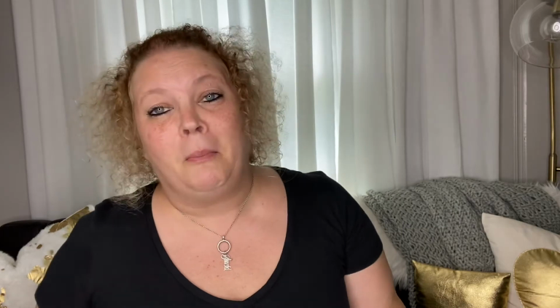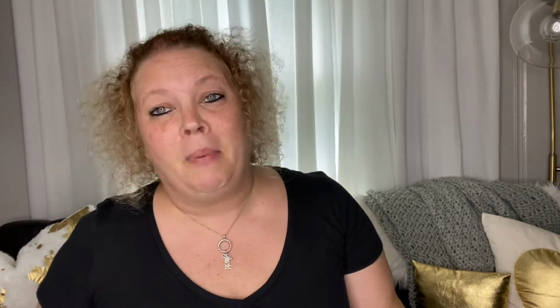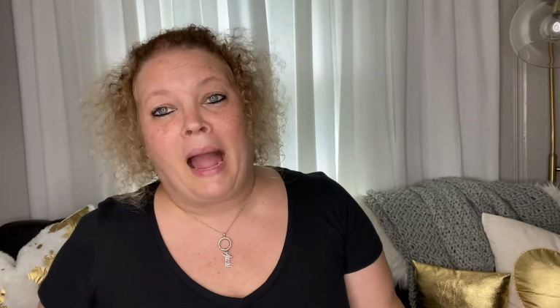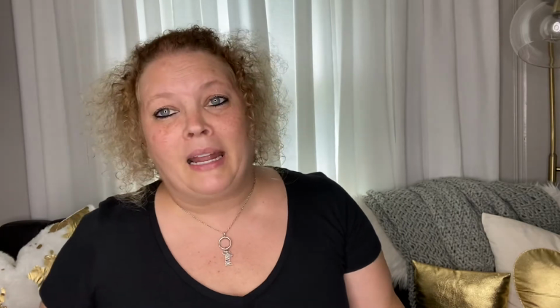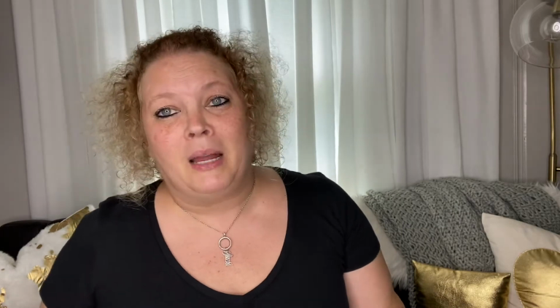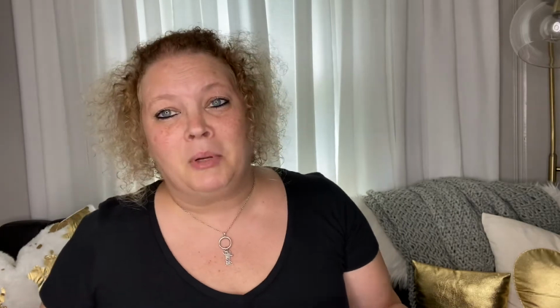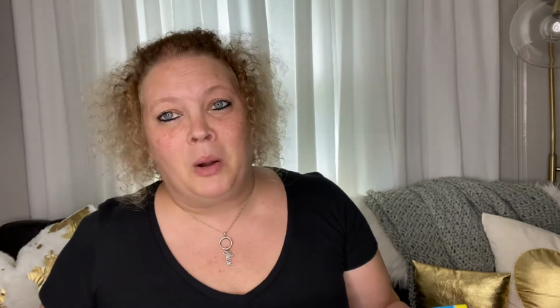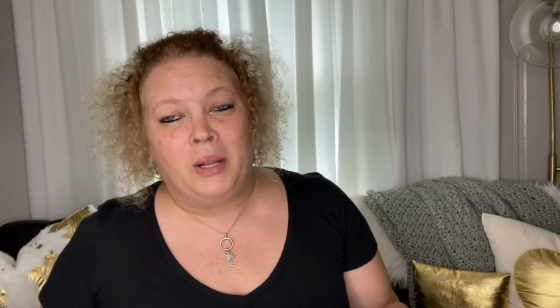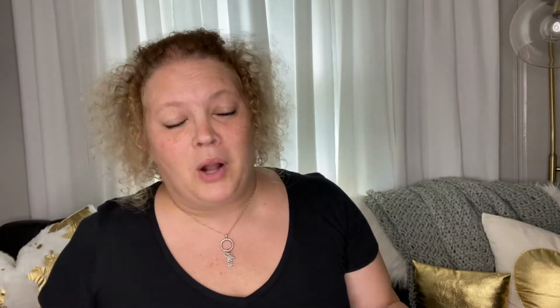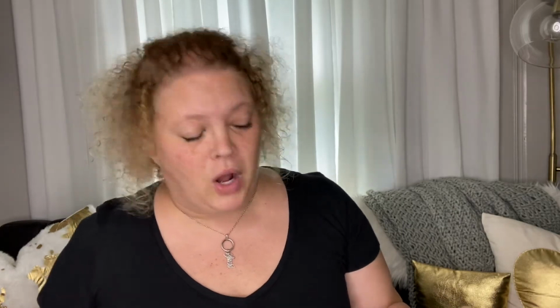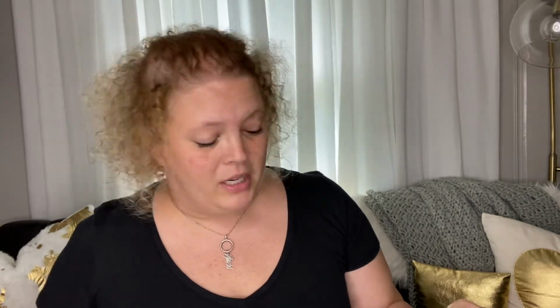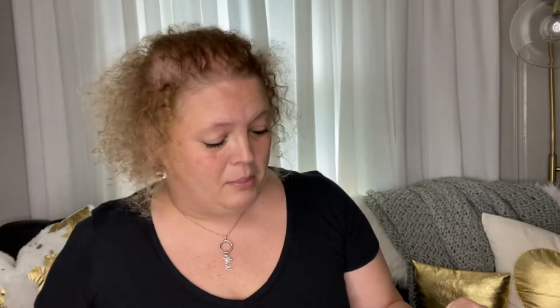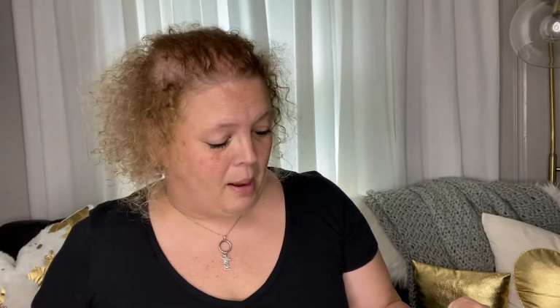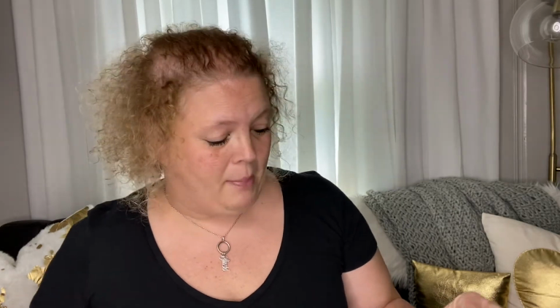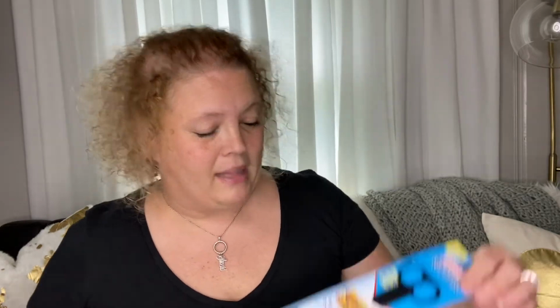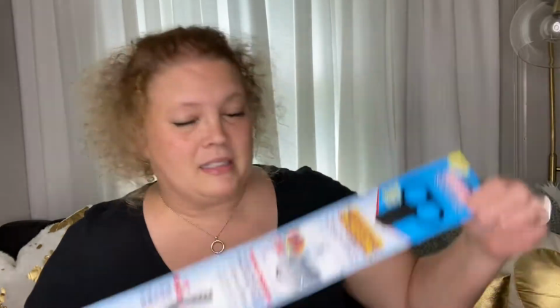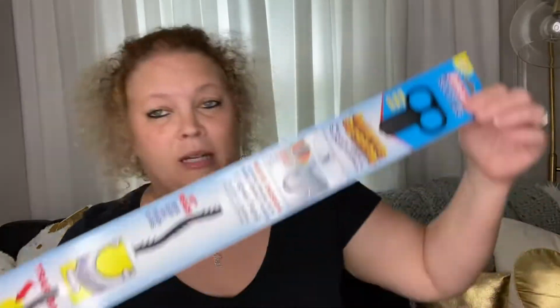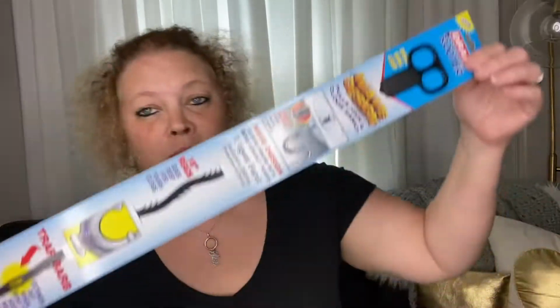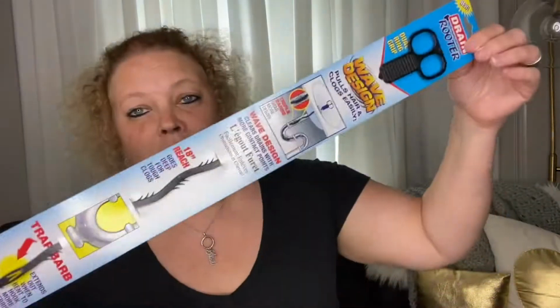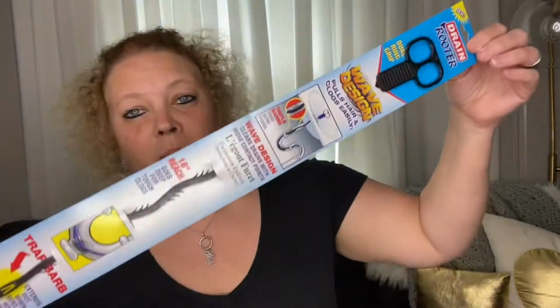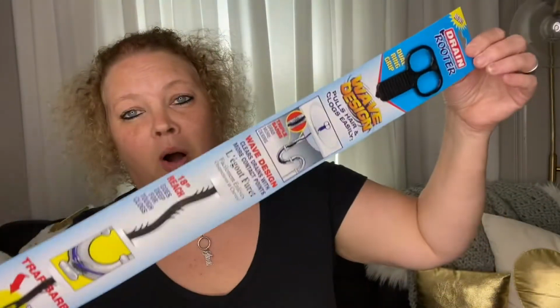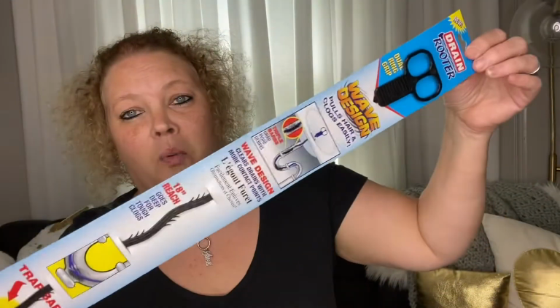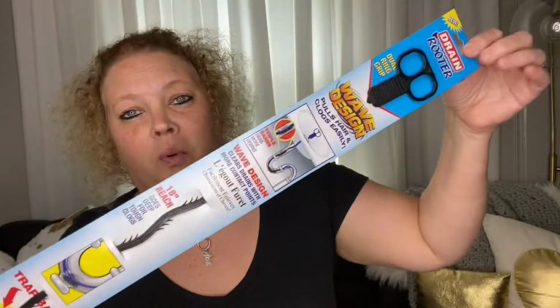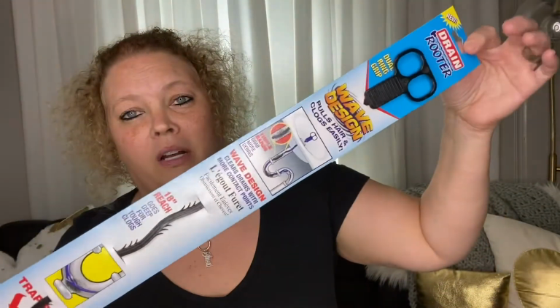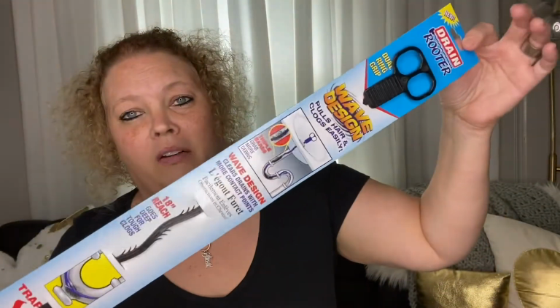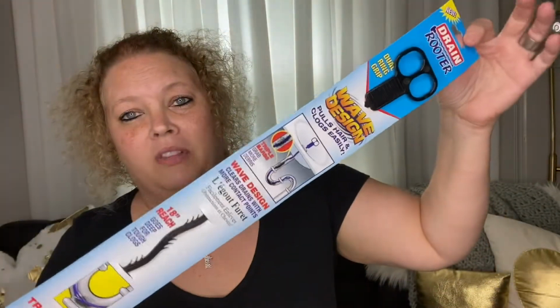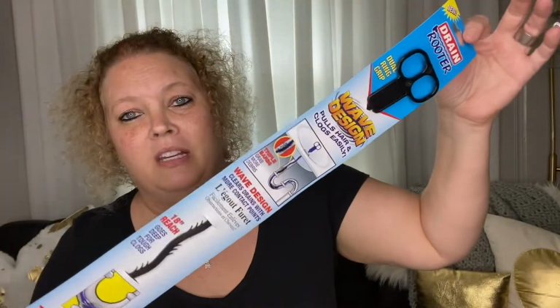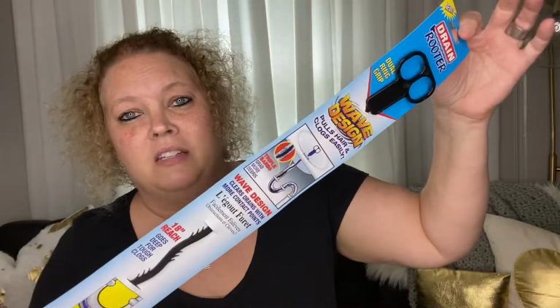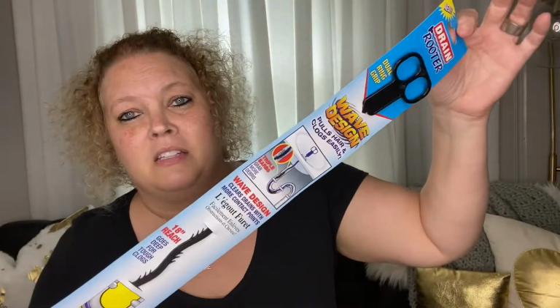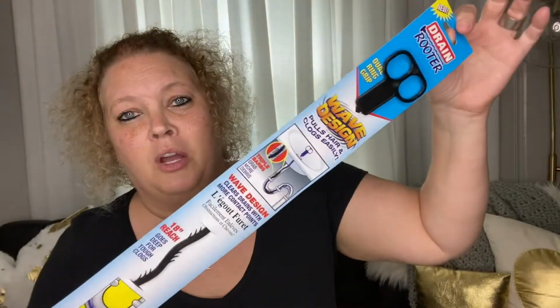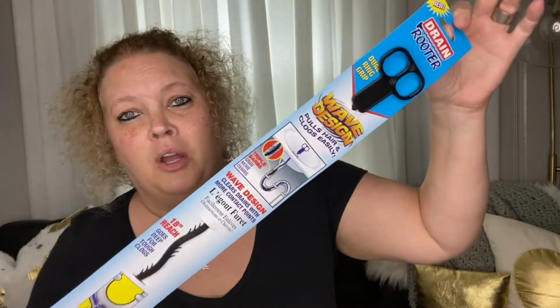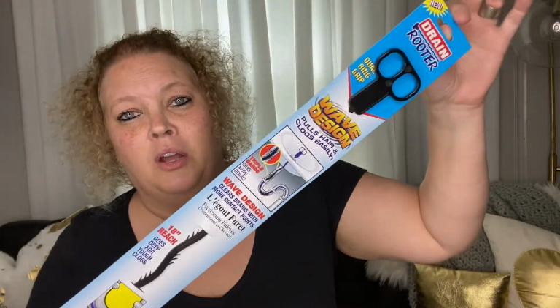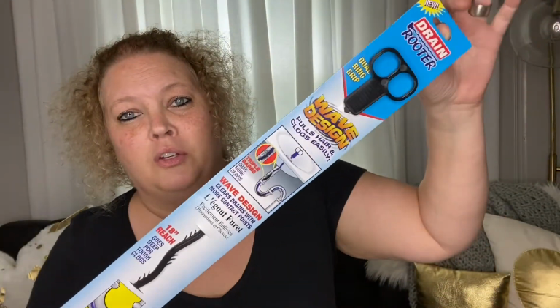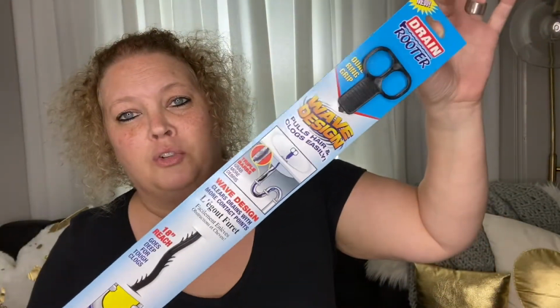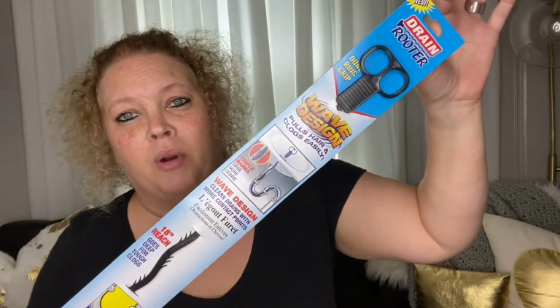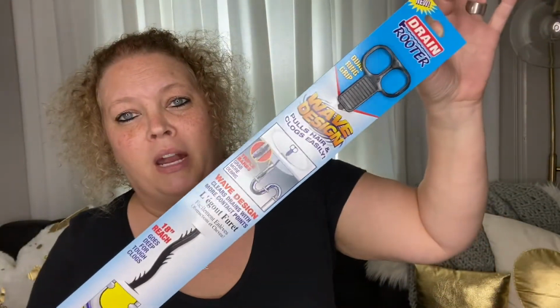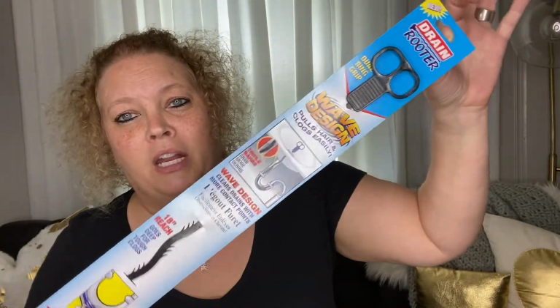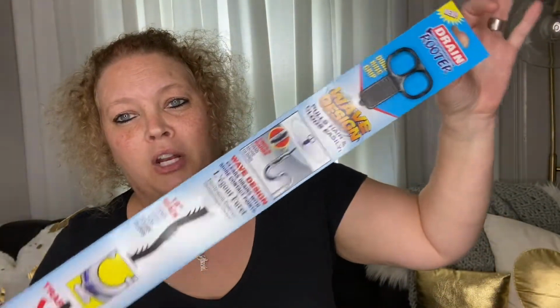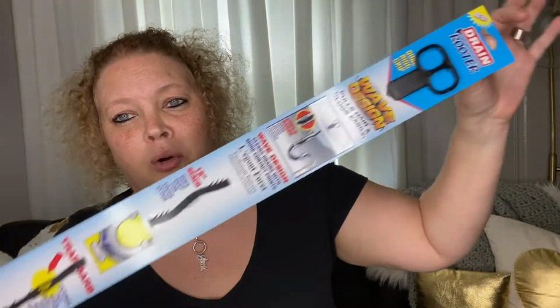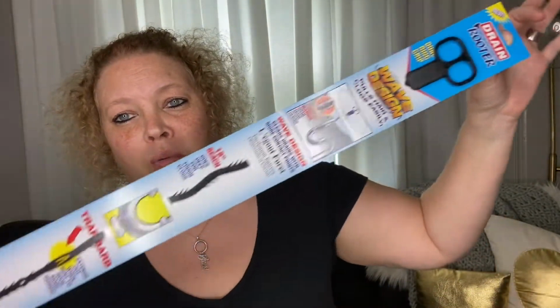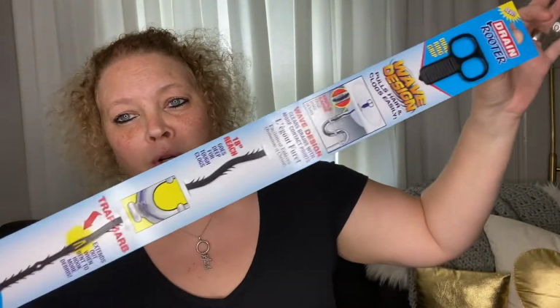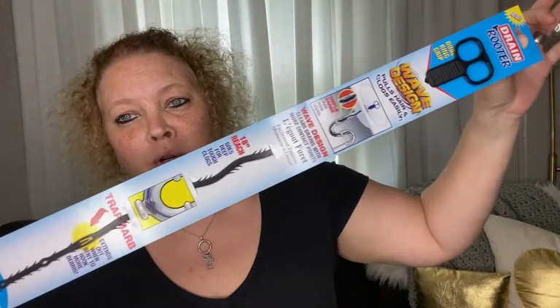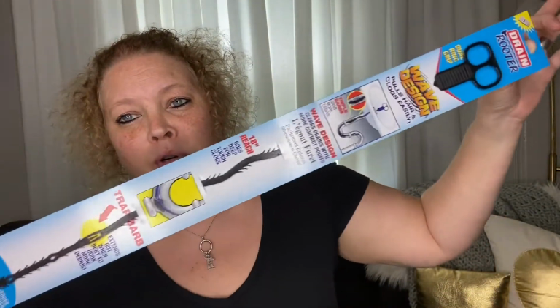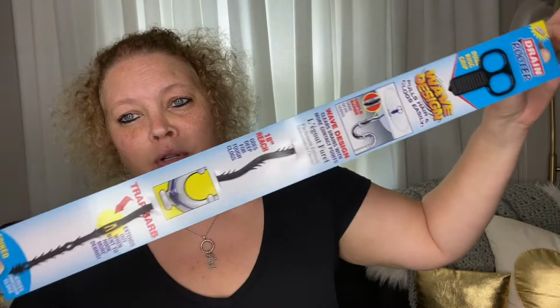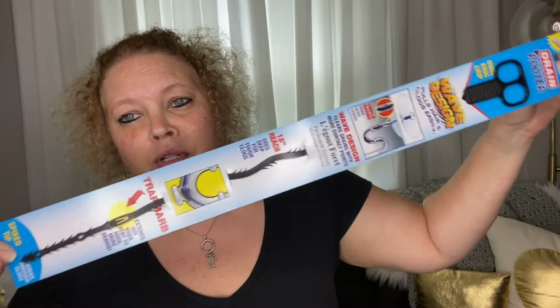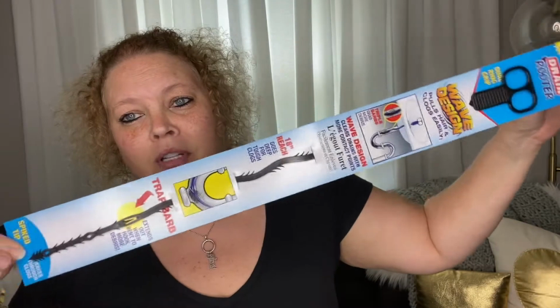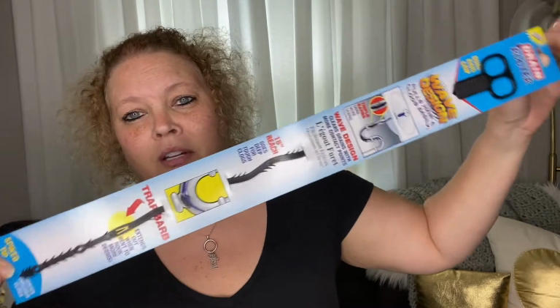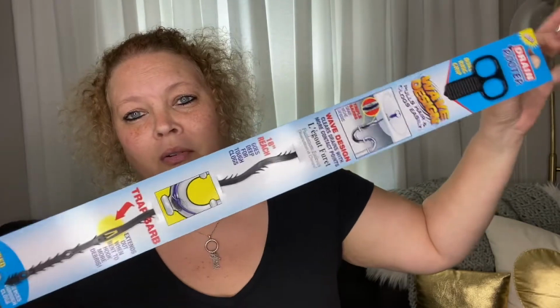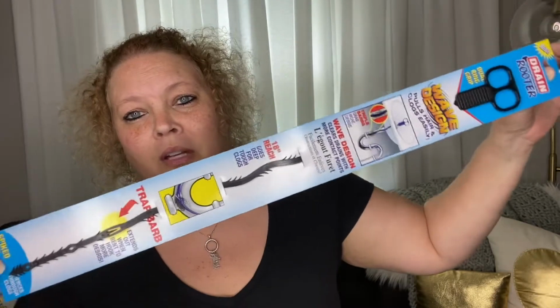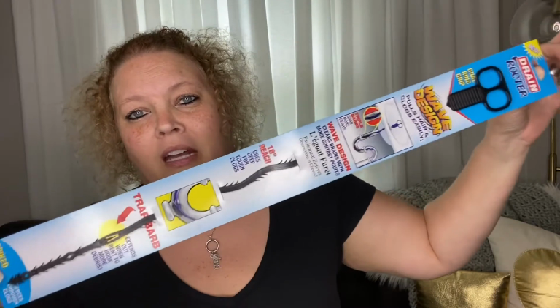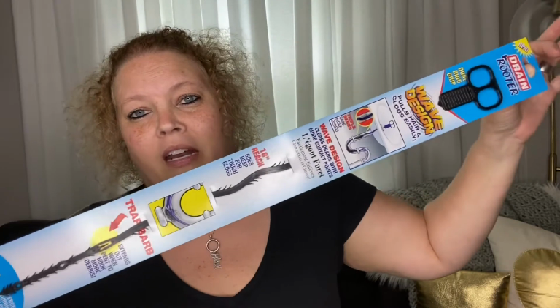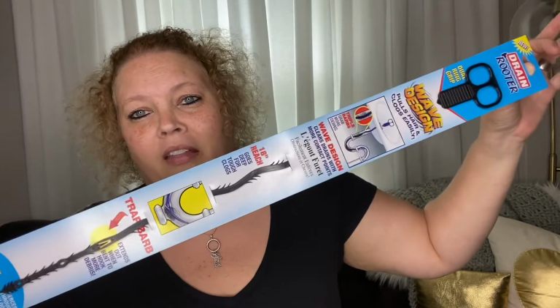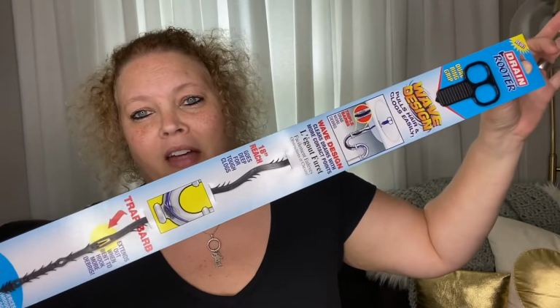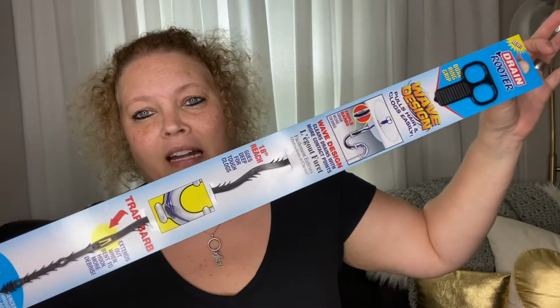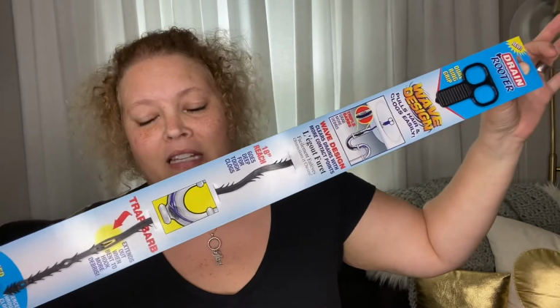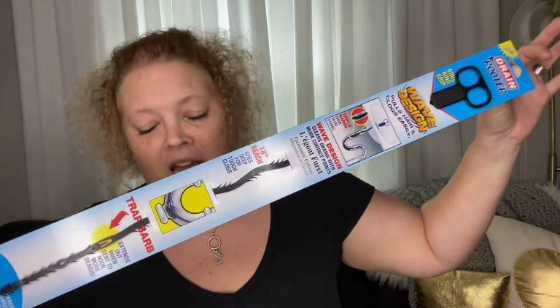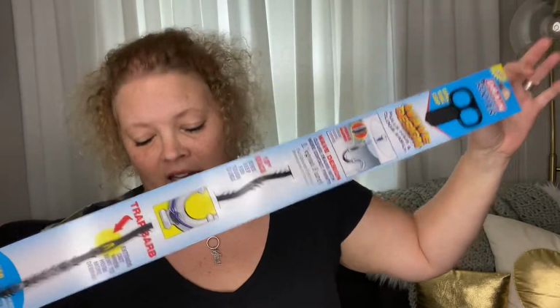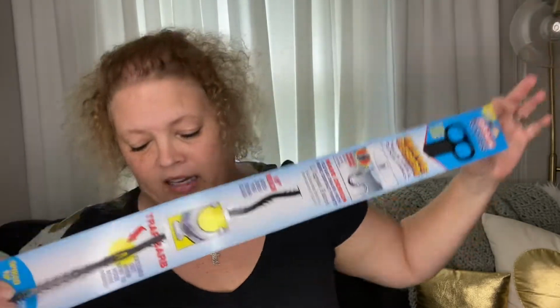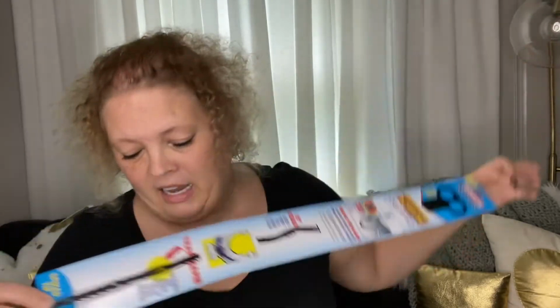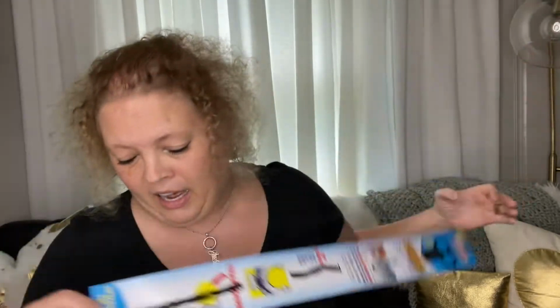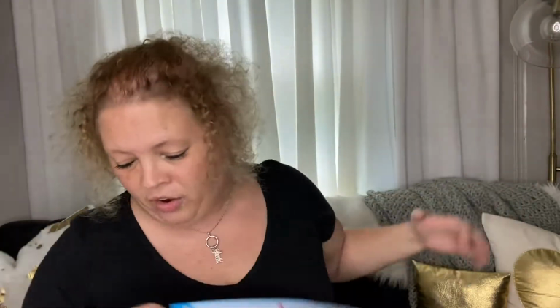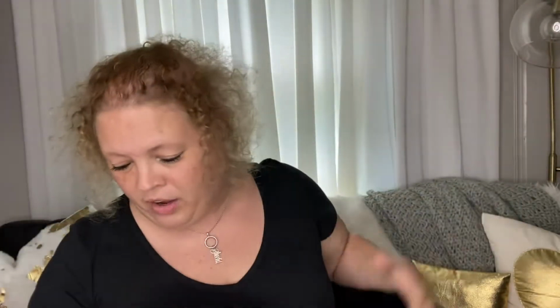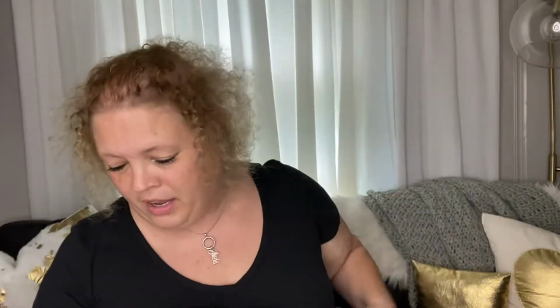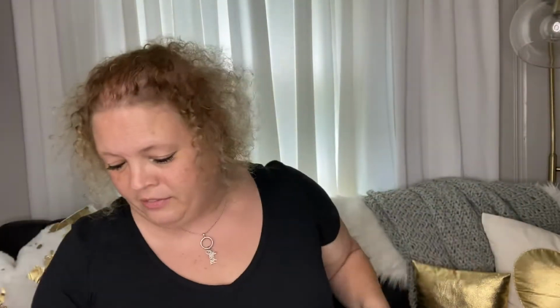Next, I have a little backup going on in my bathtub, so I bought one of these Drain Rooters to get that taken care of.